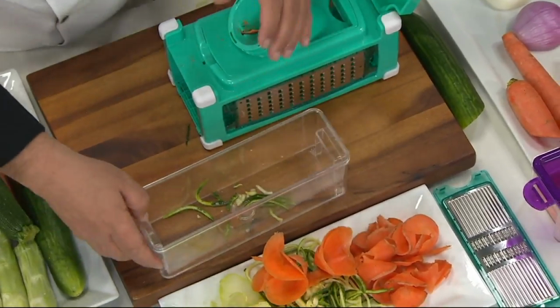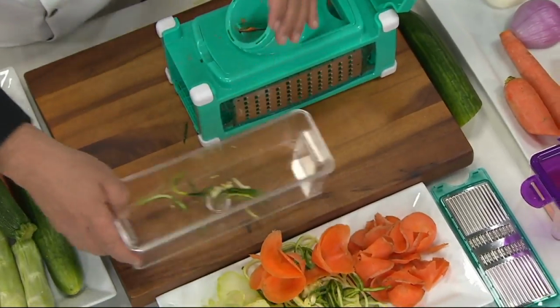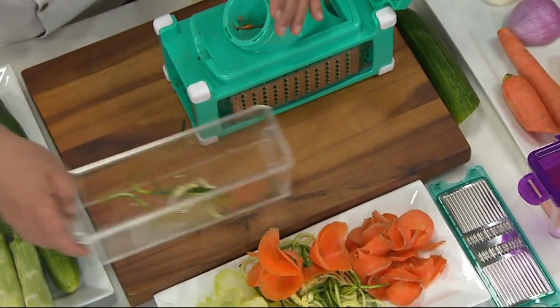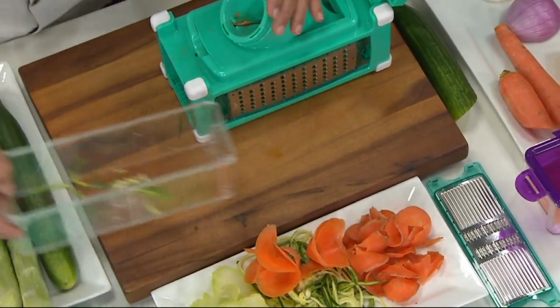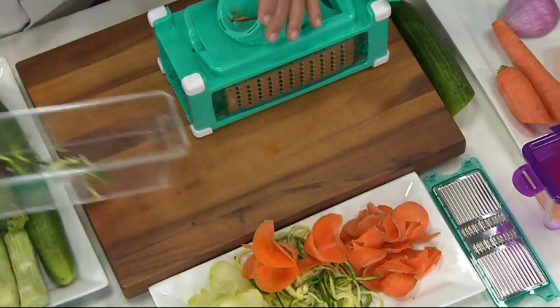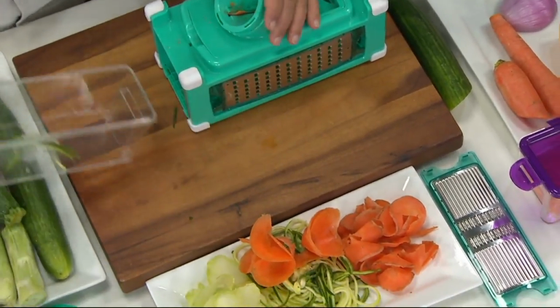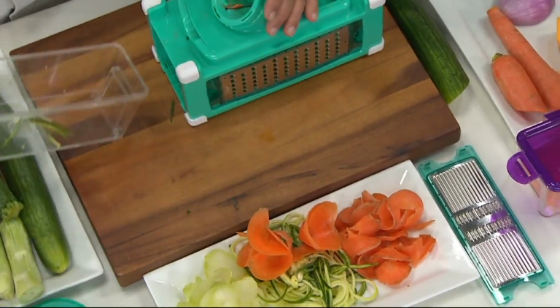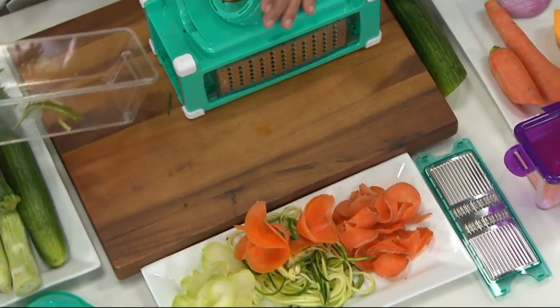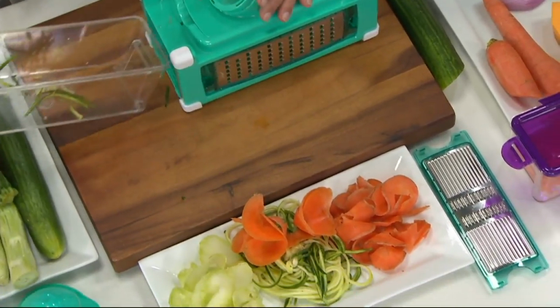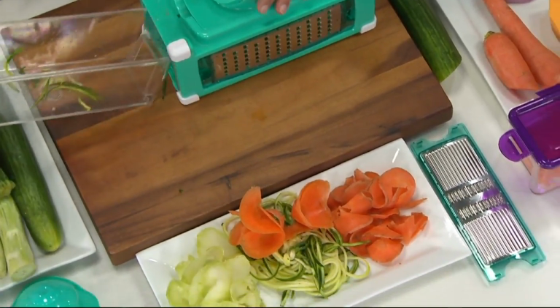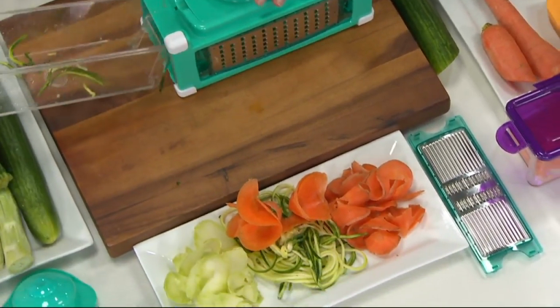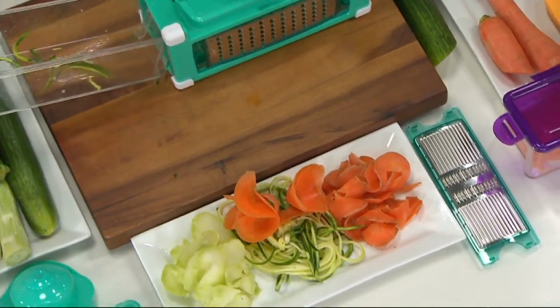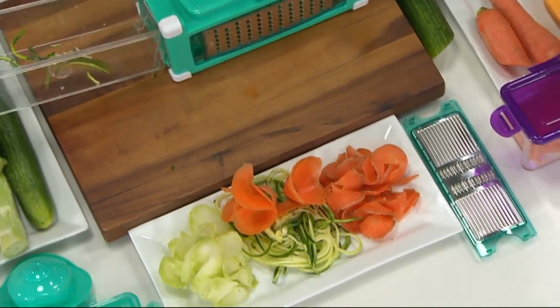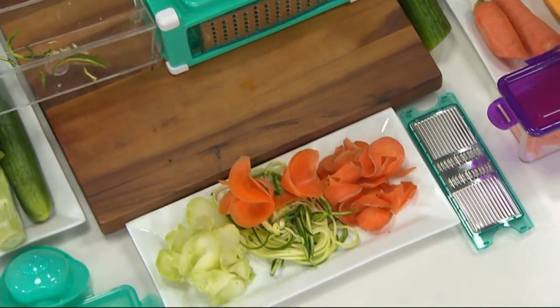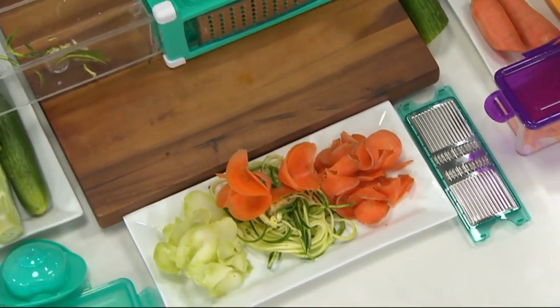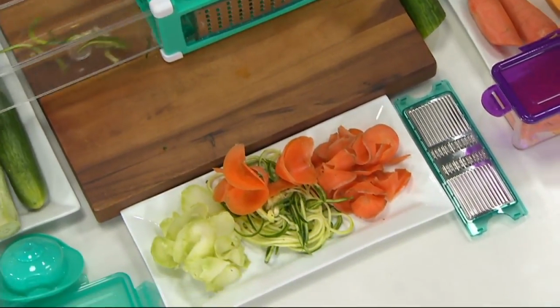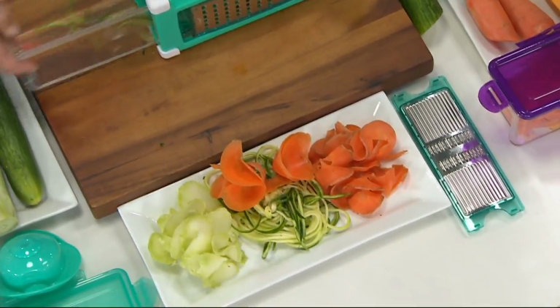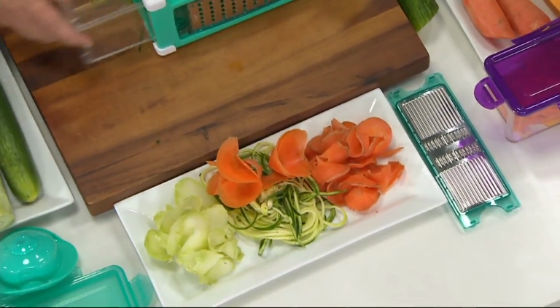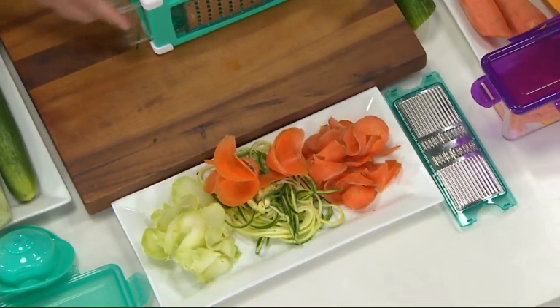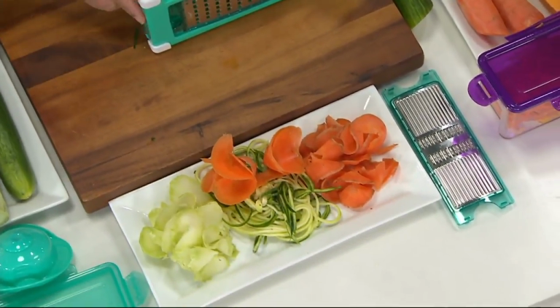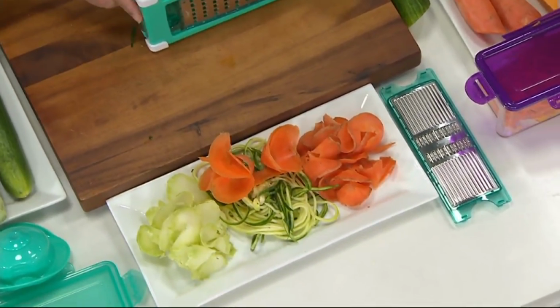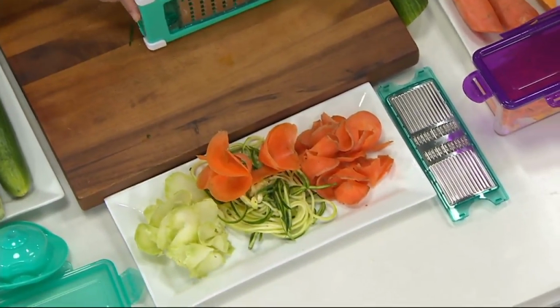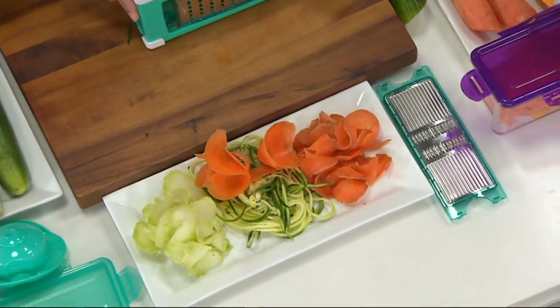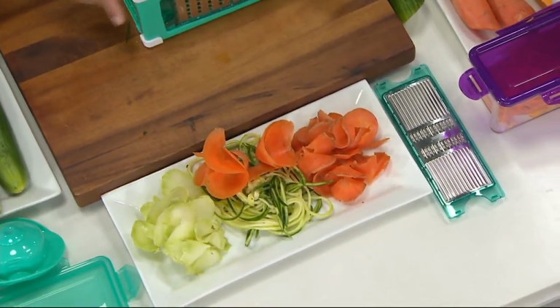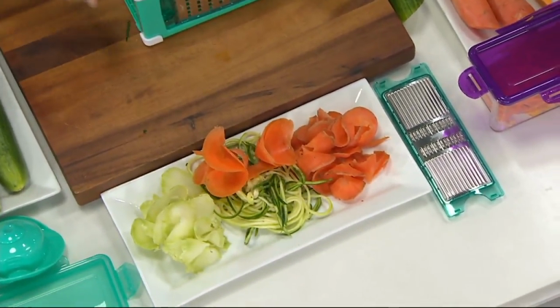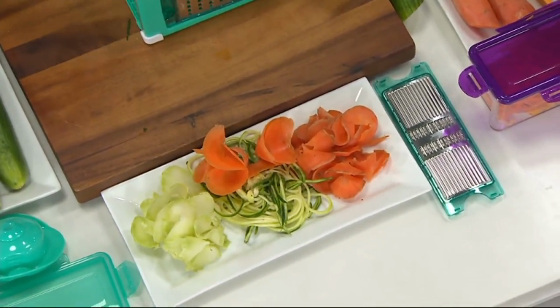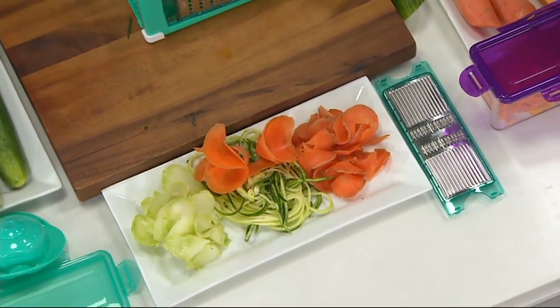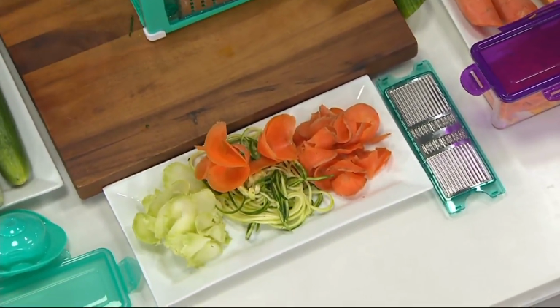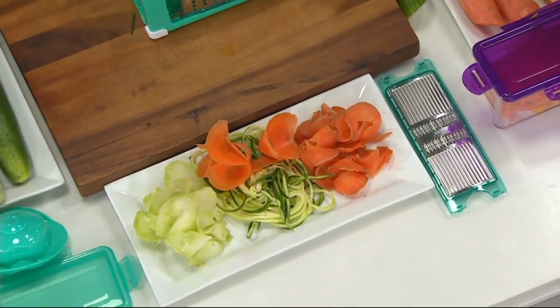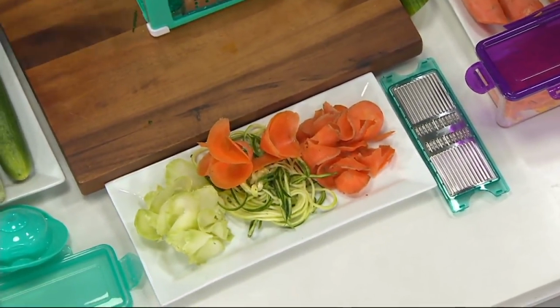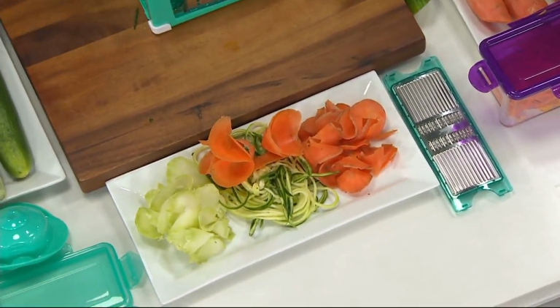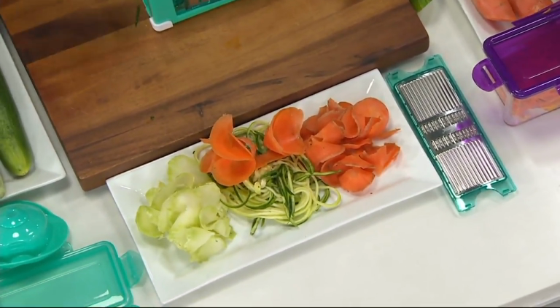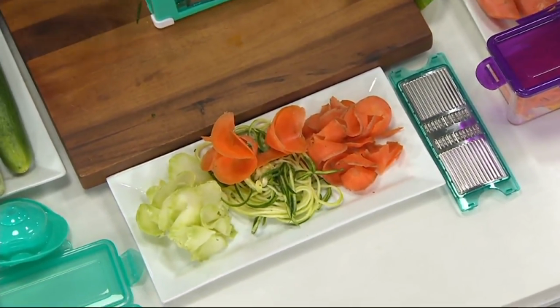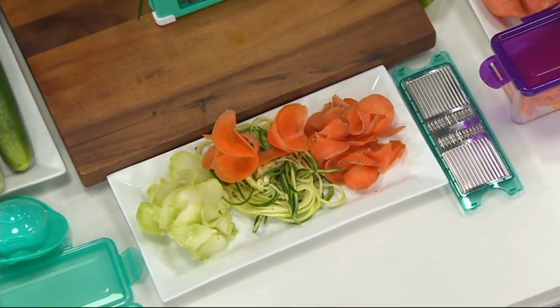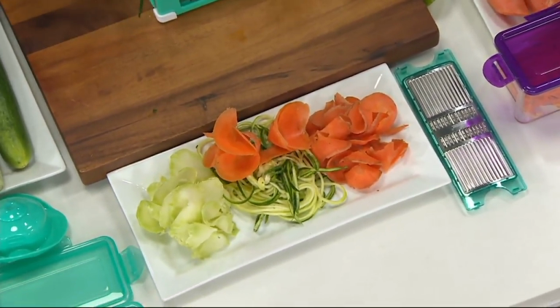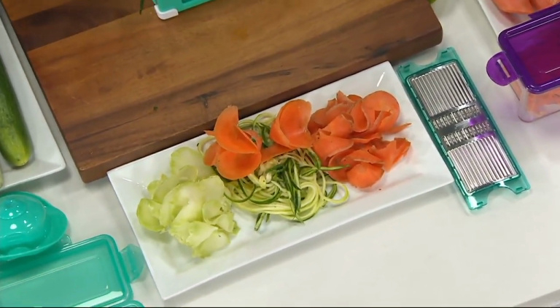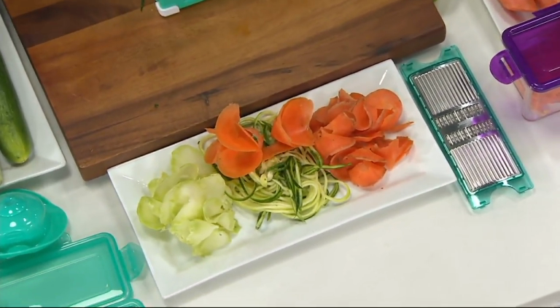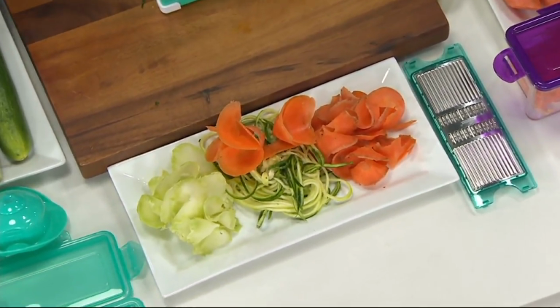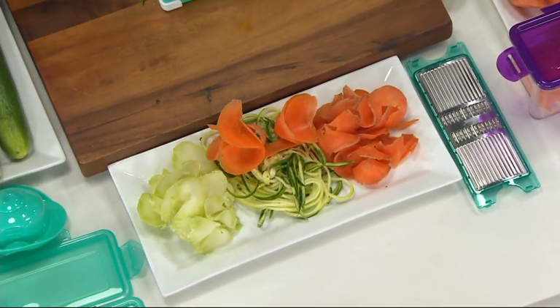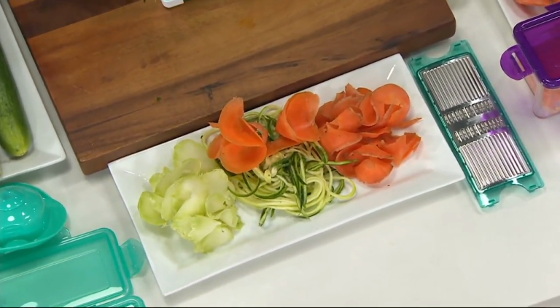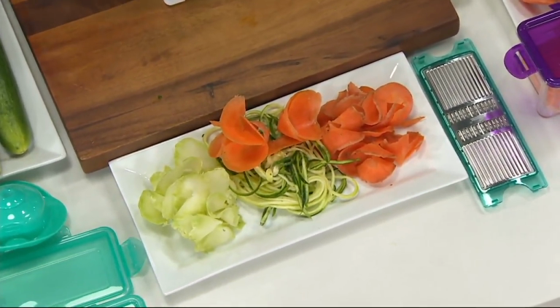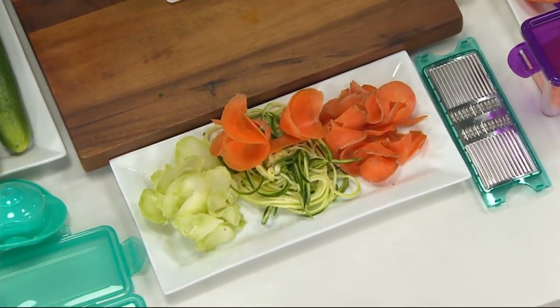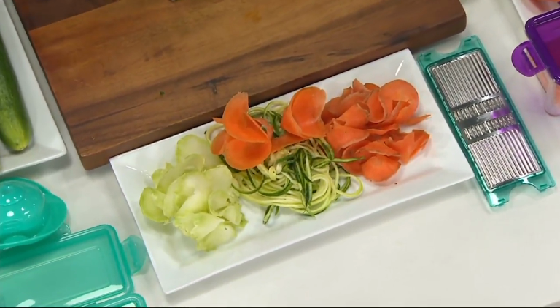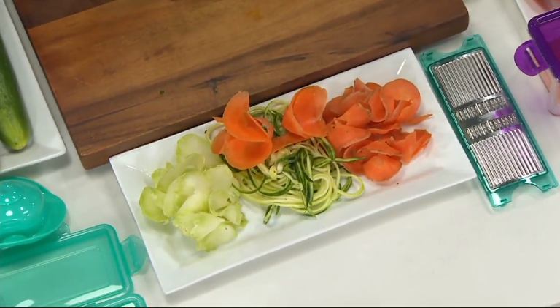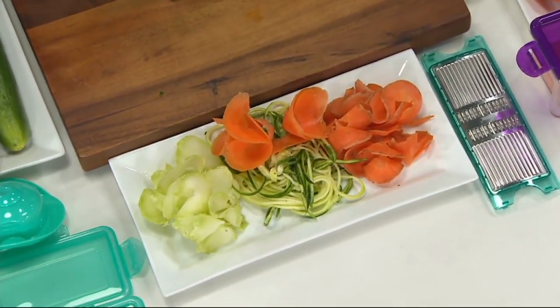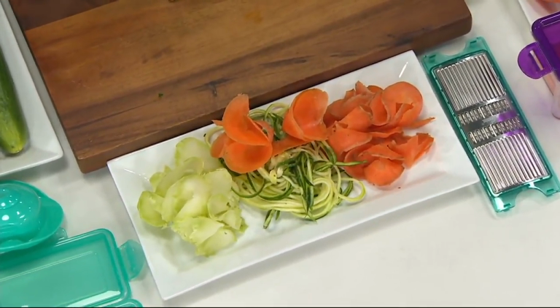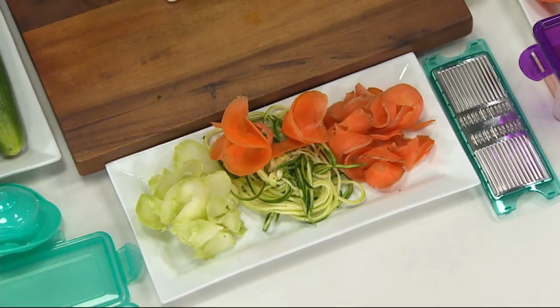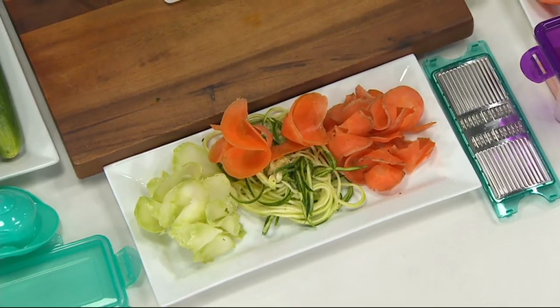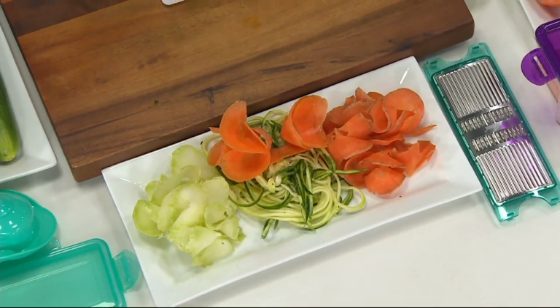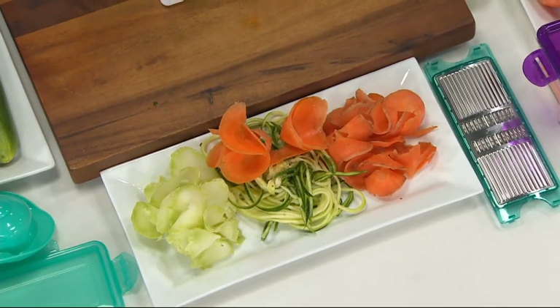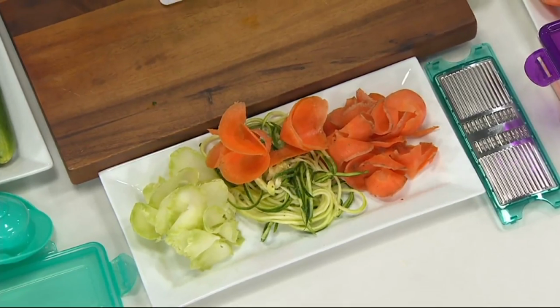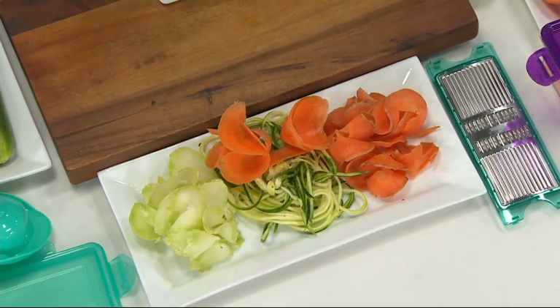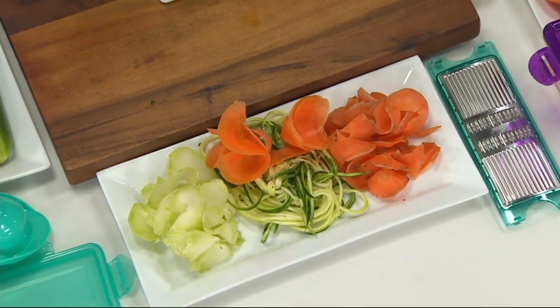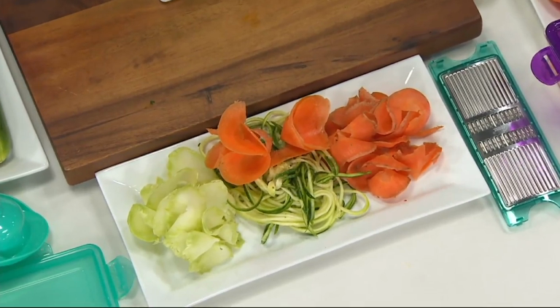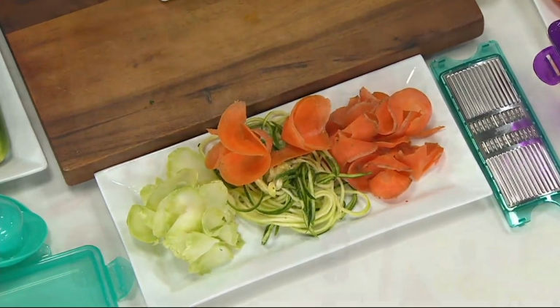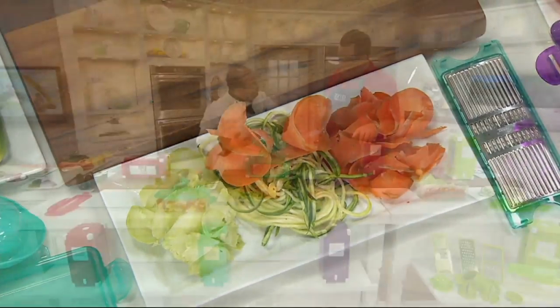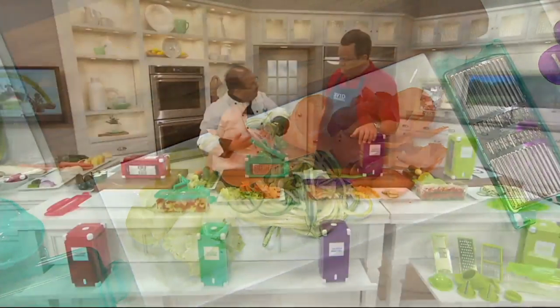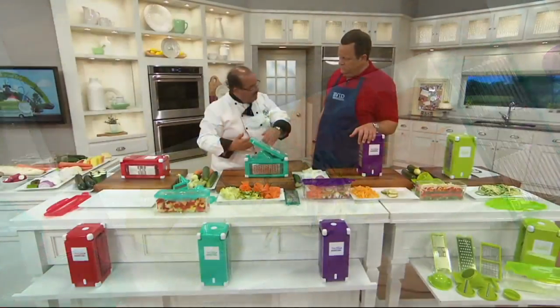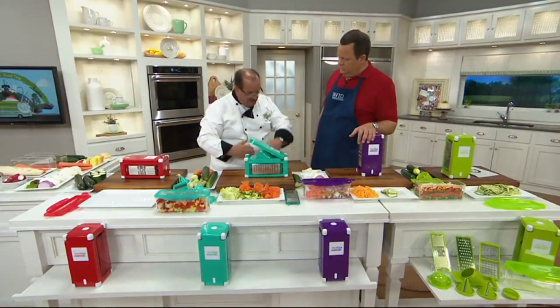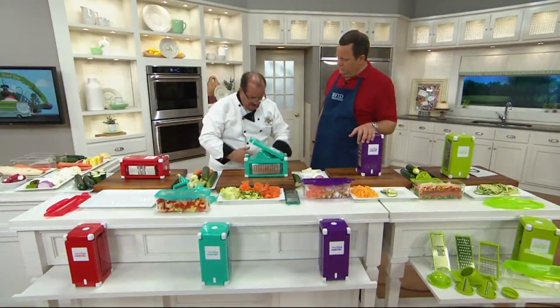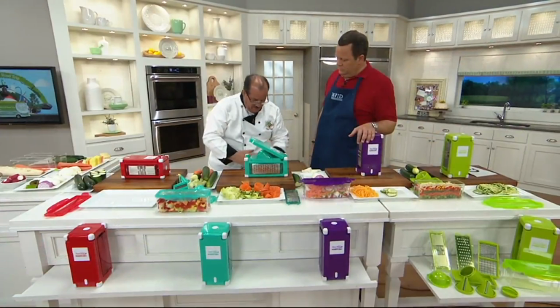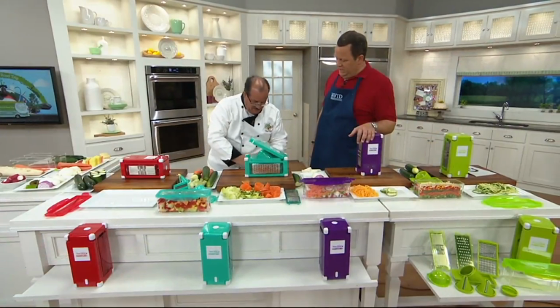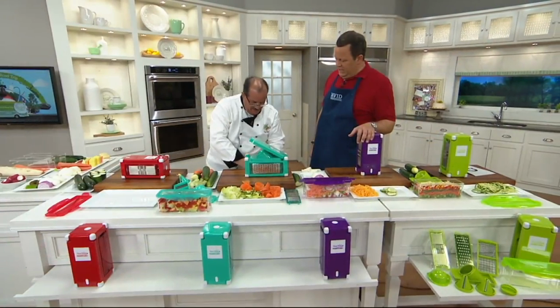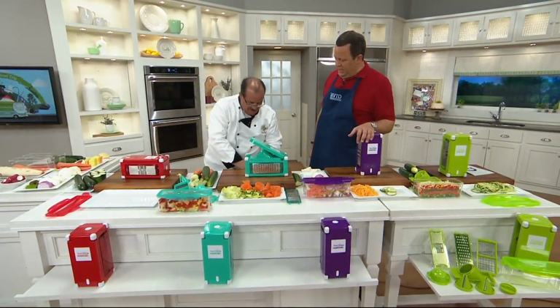The machine is made to help you save time in the kitchen. We always said: don't do prep work, do prep easy.